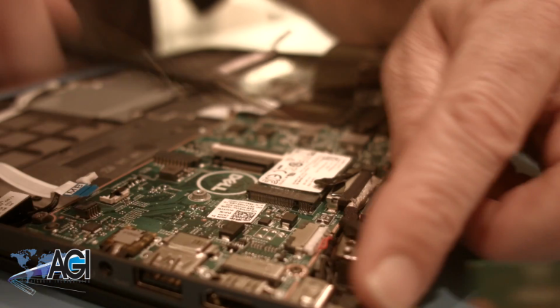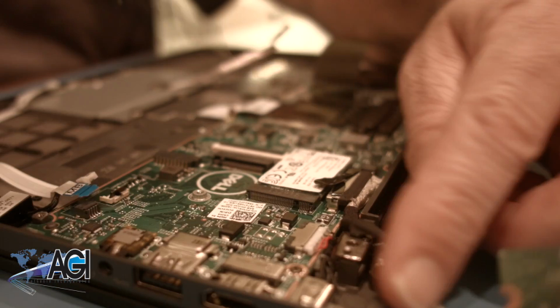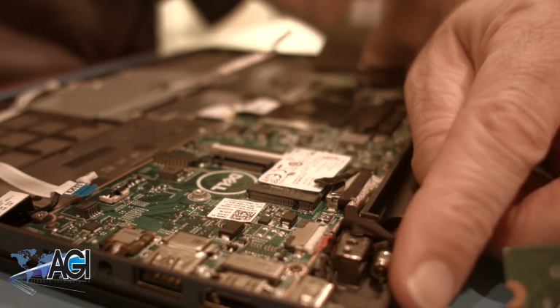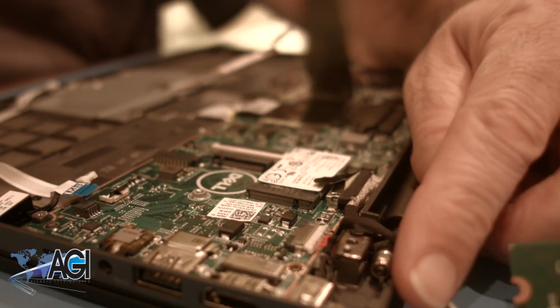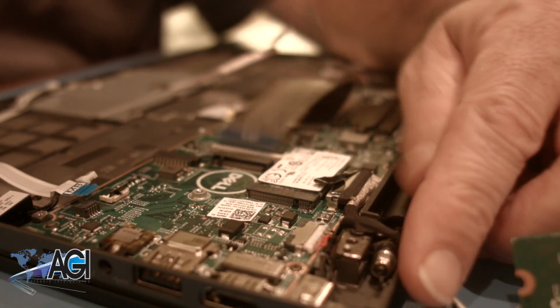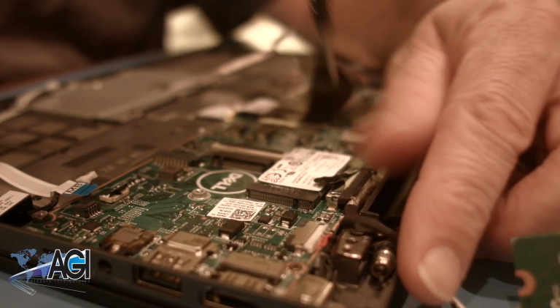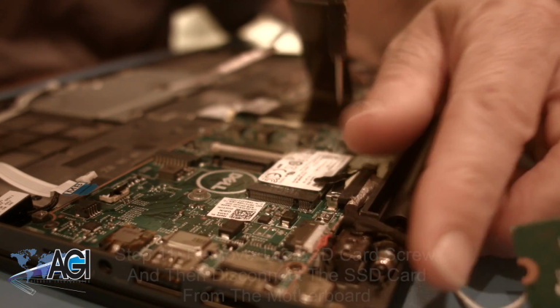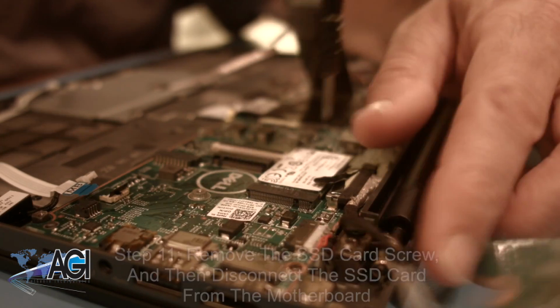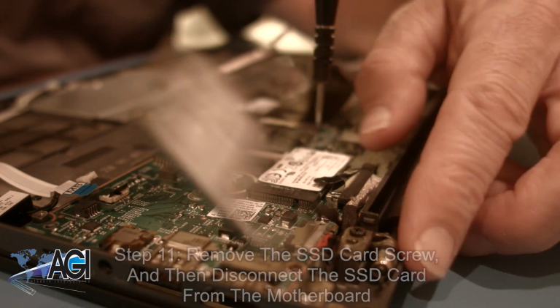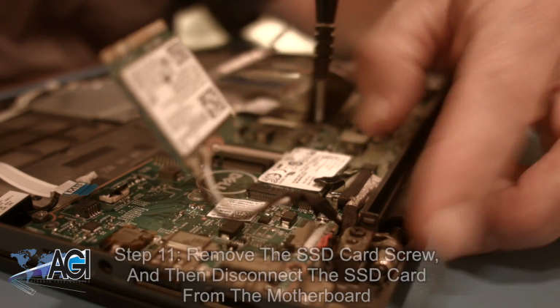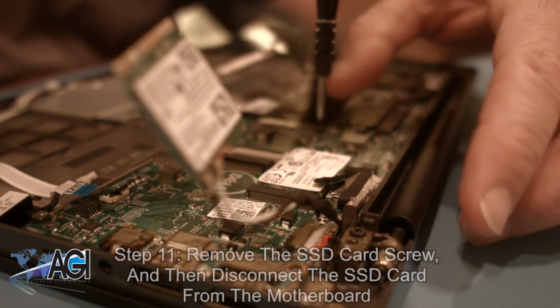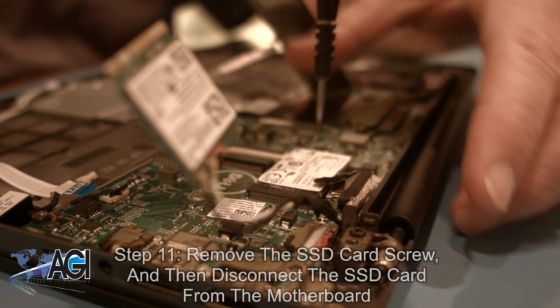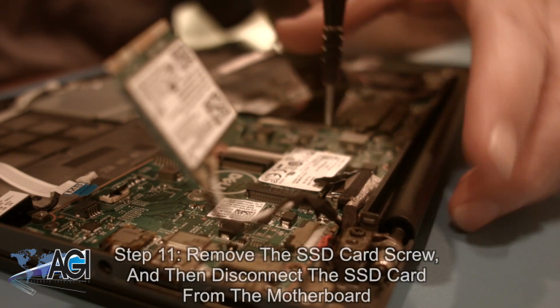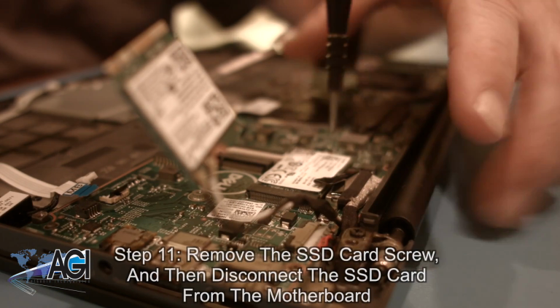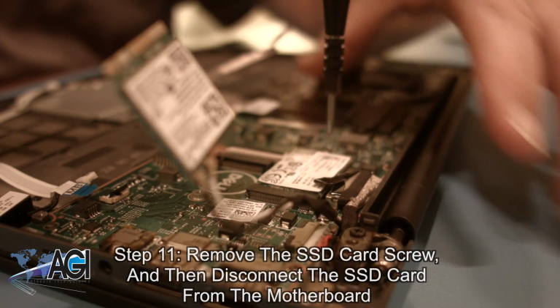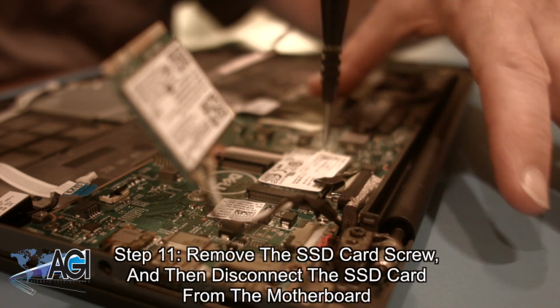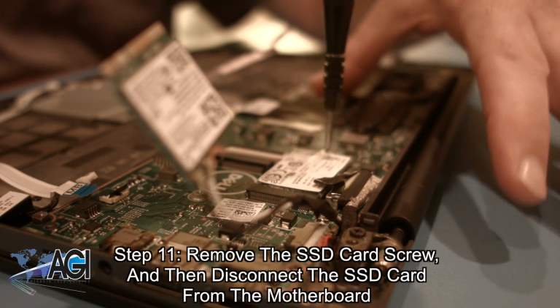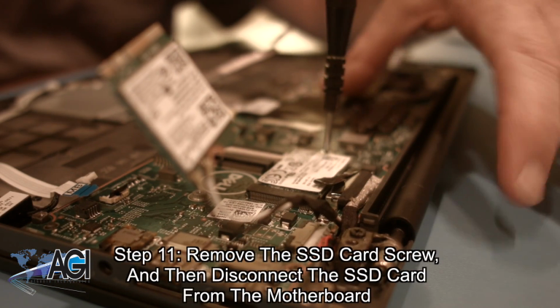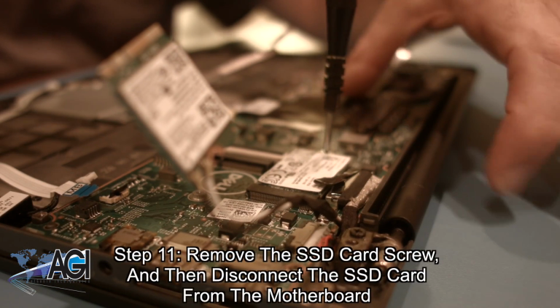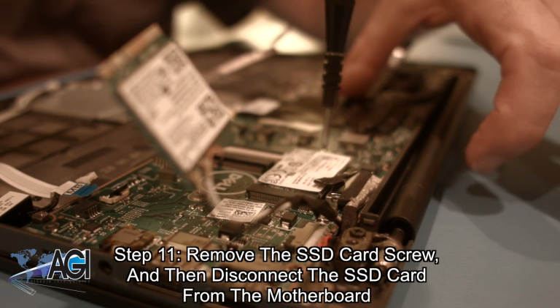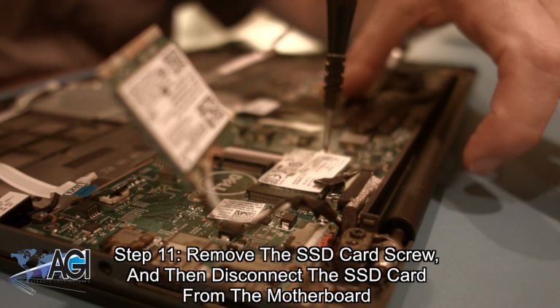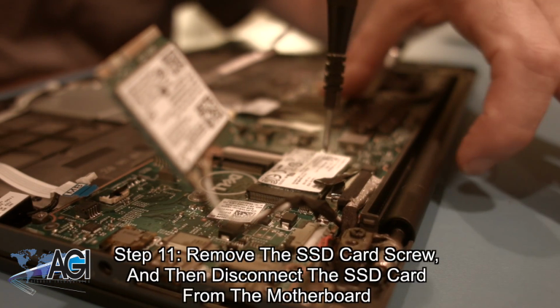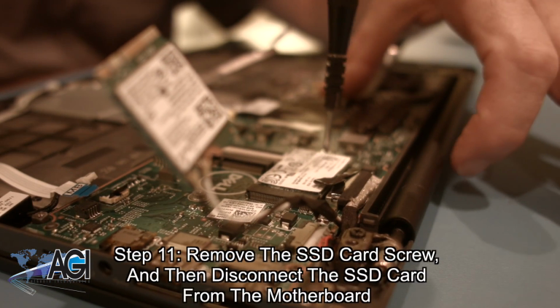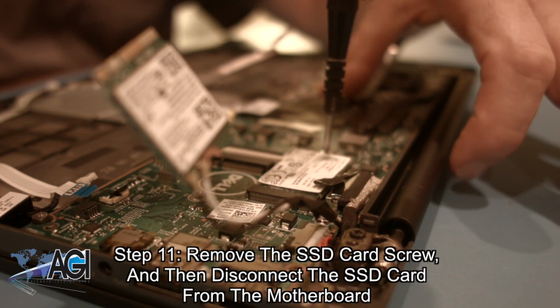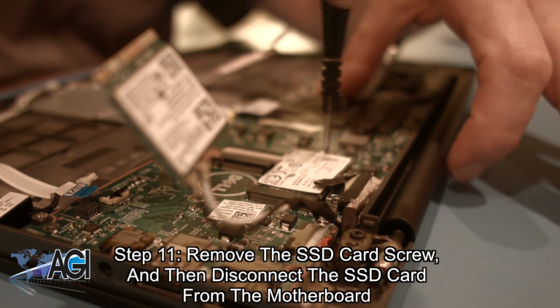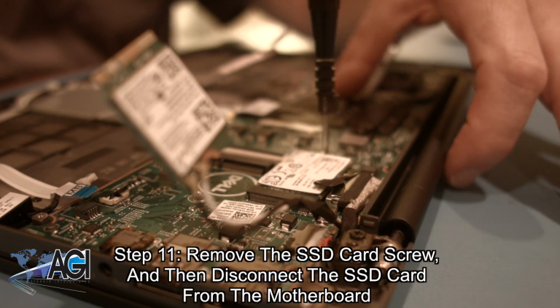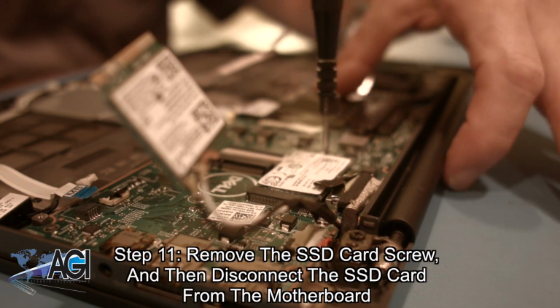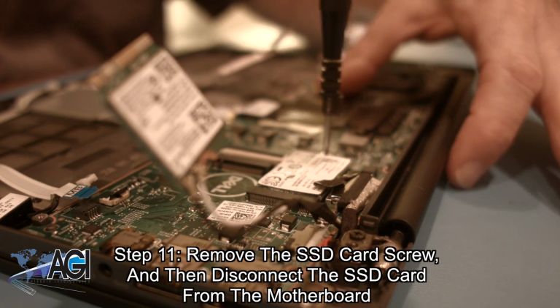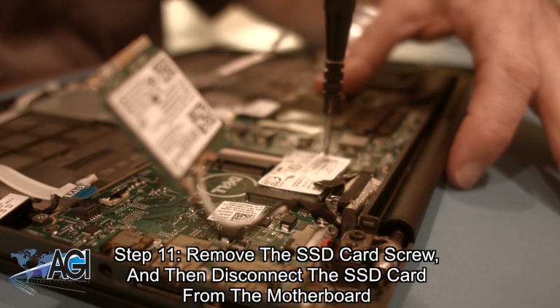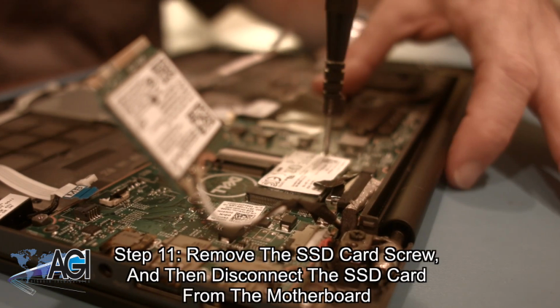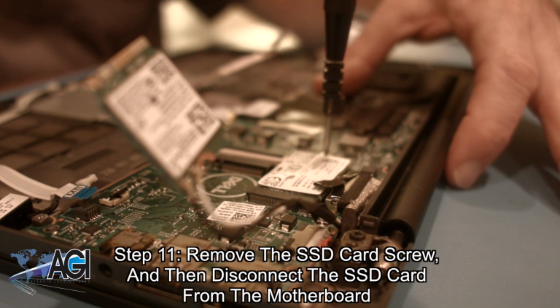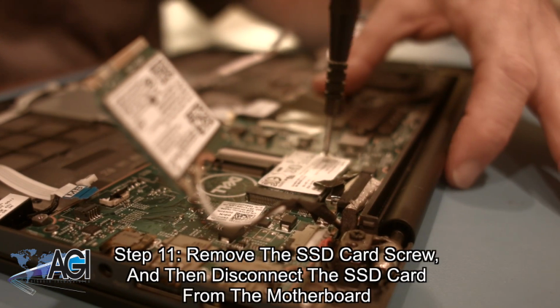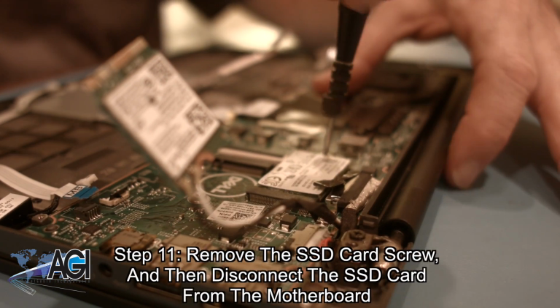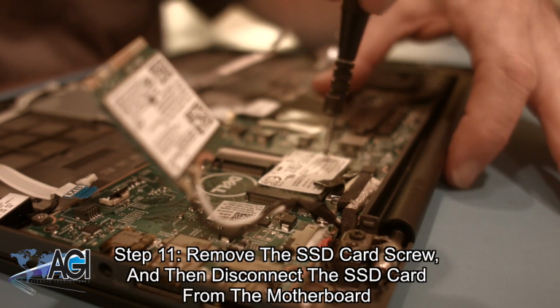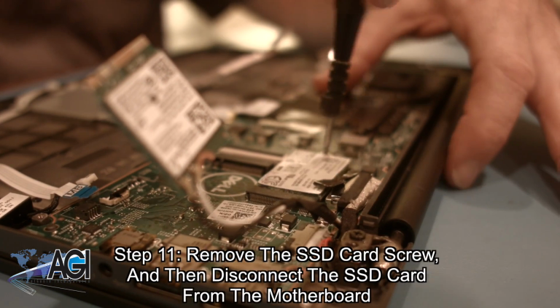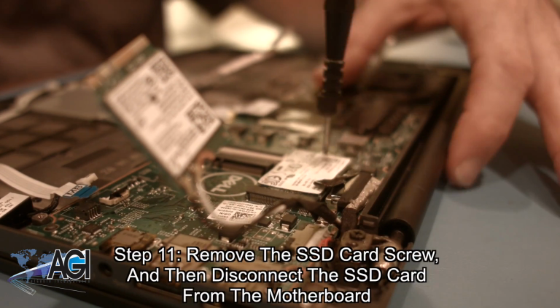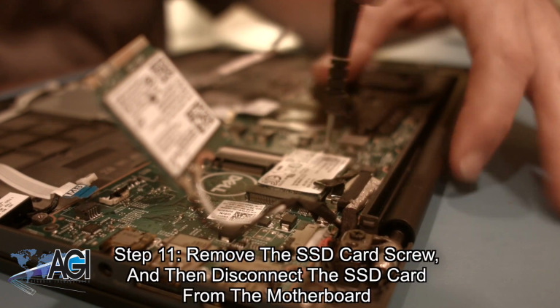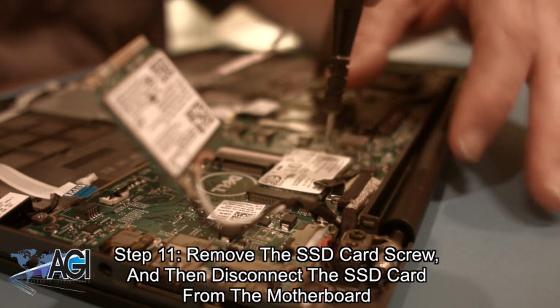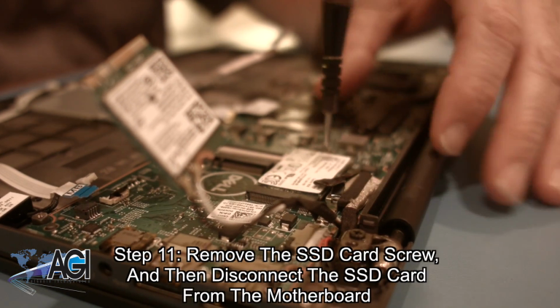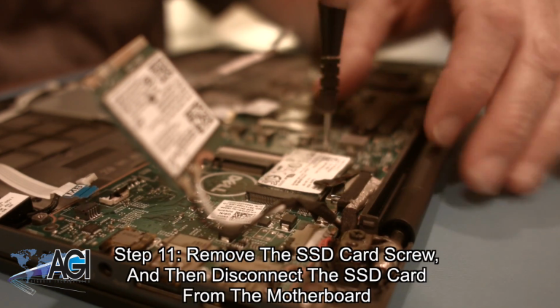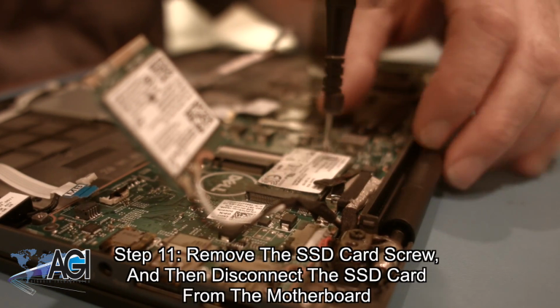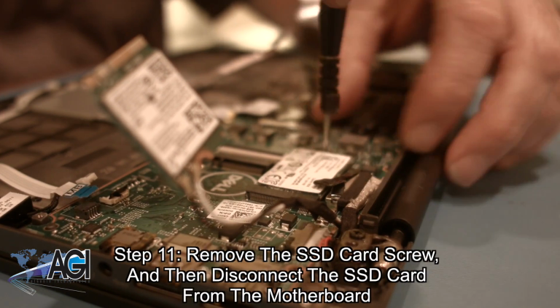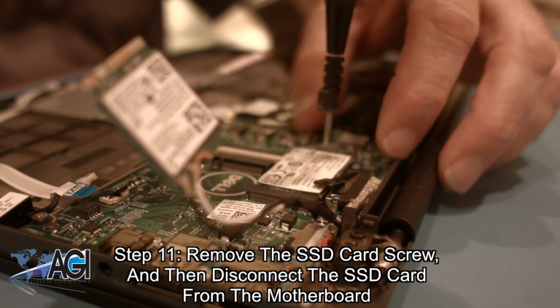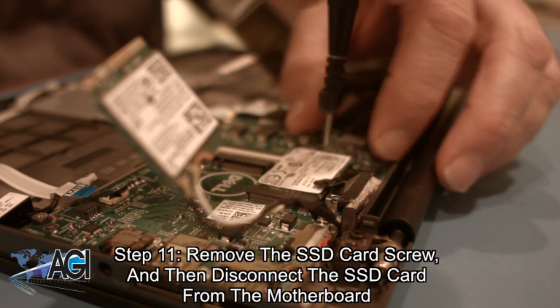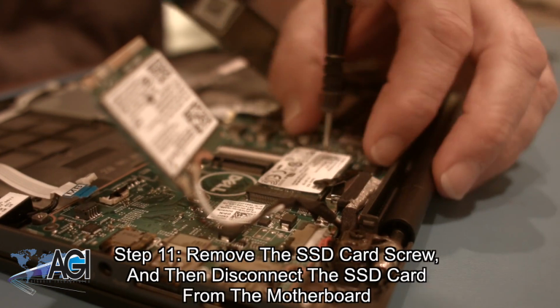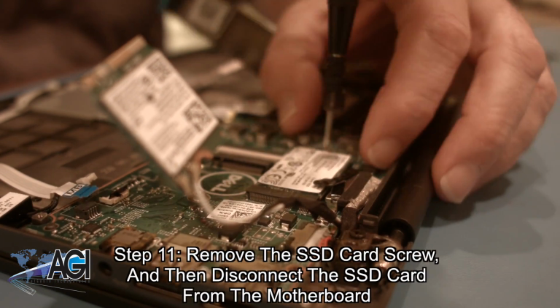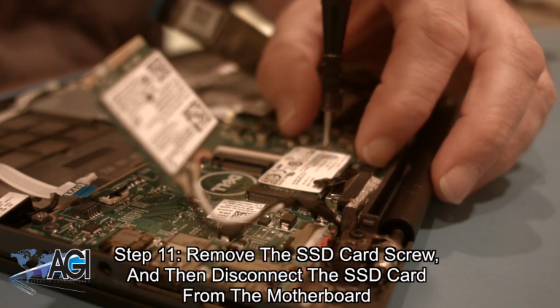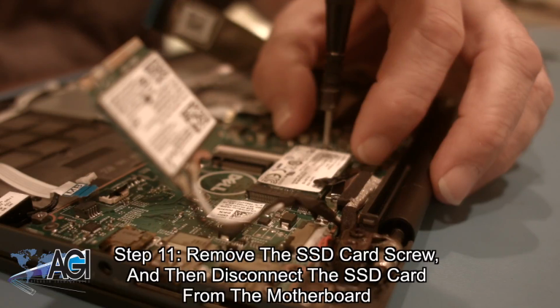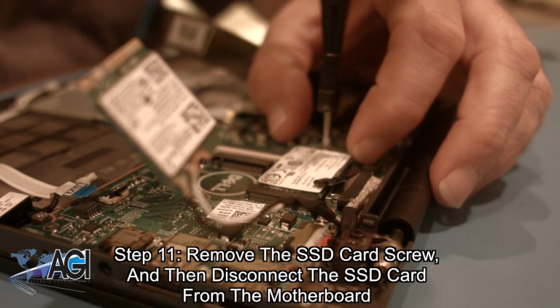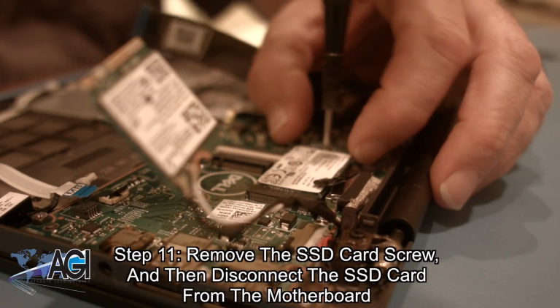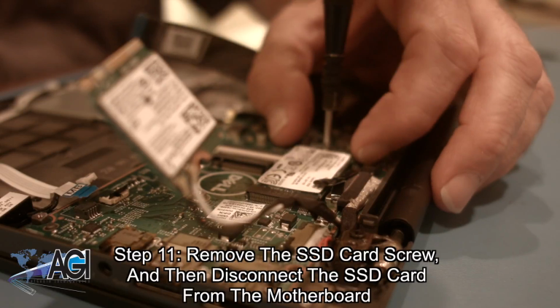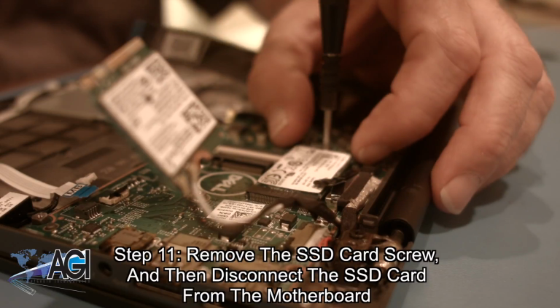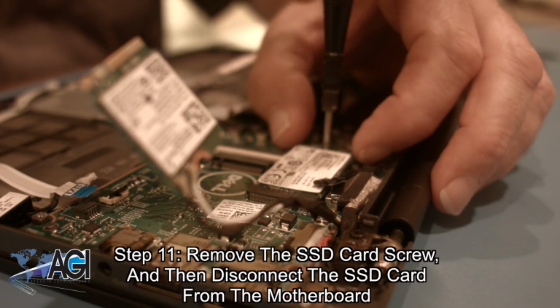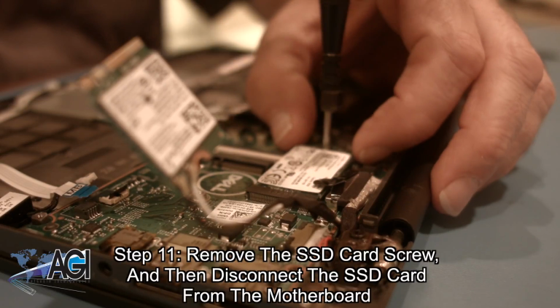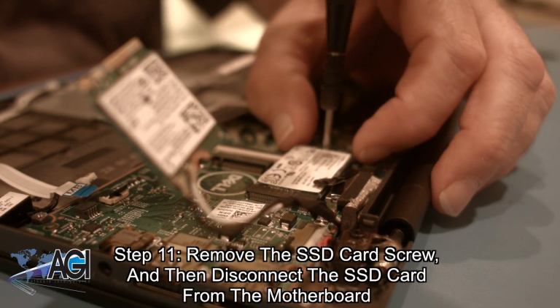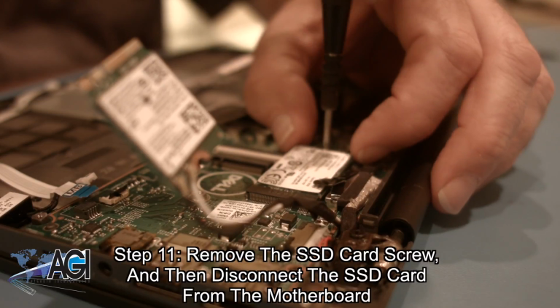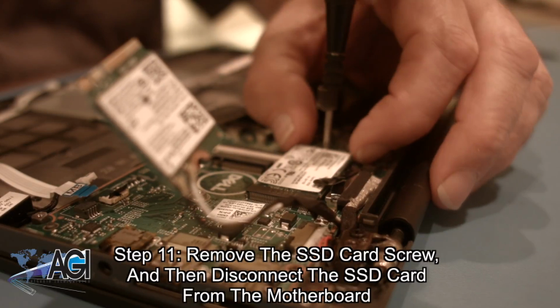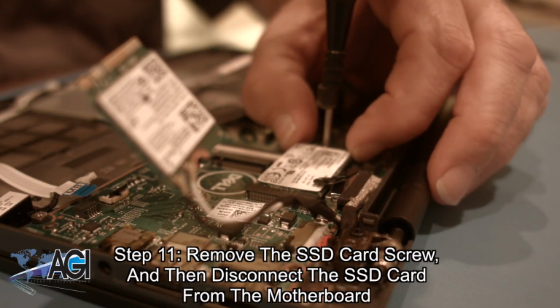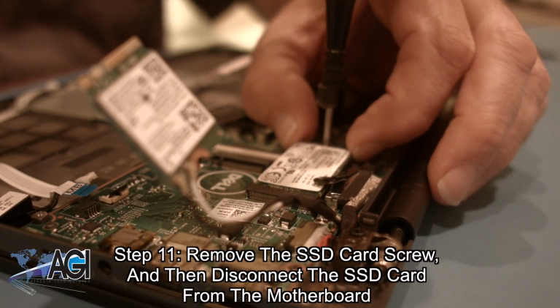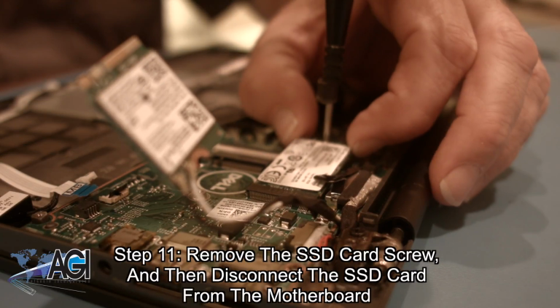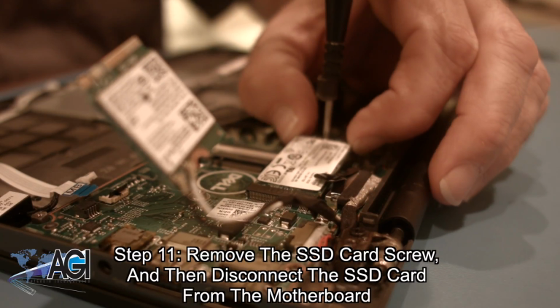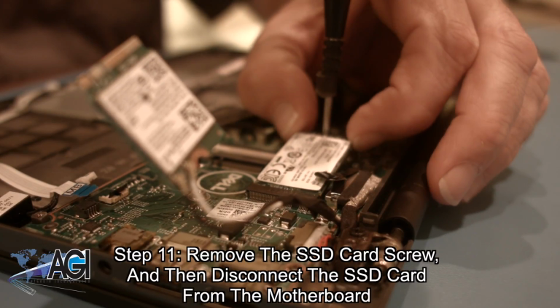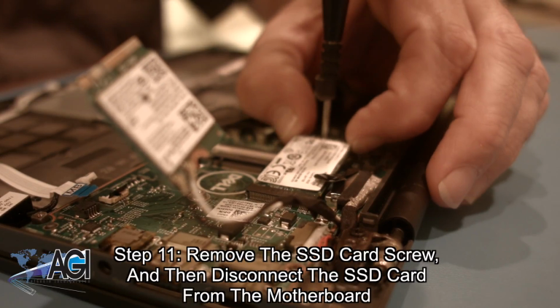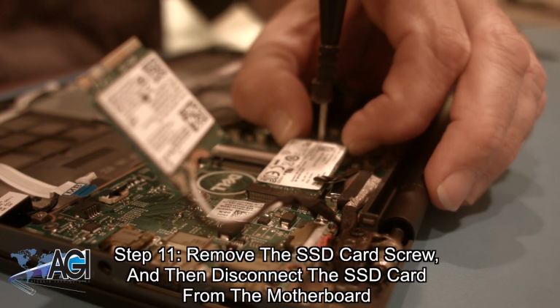Next, you will remove the SSD card screw and then disconnect the SSD card from the motherboard.